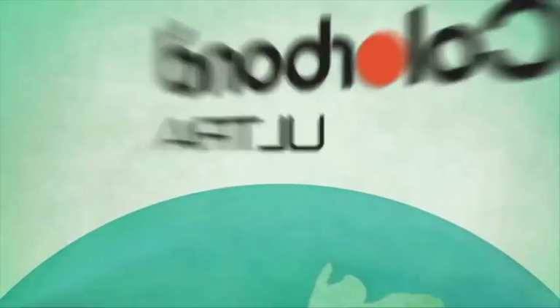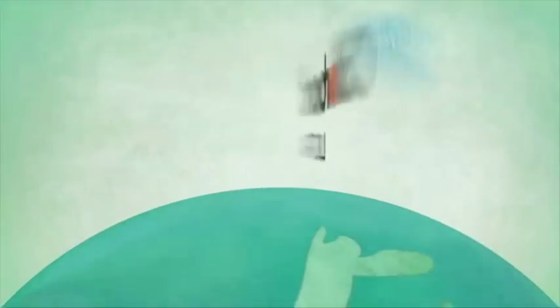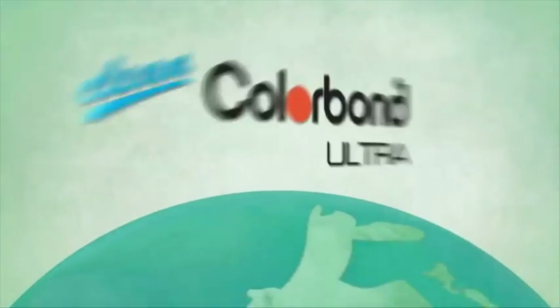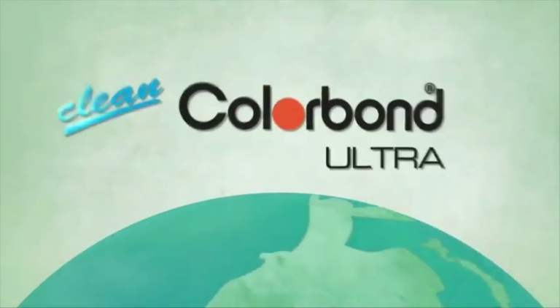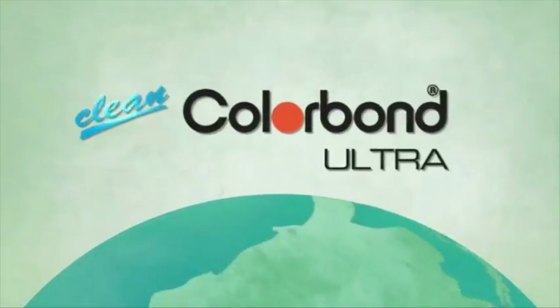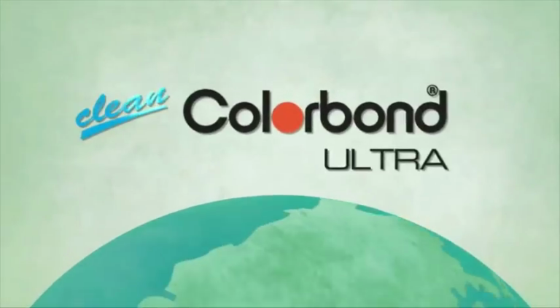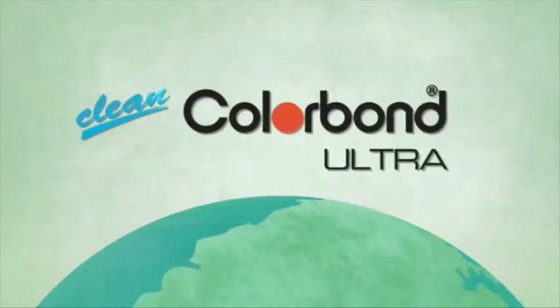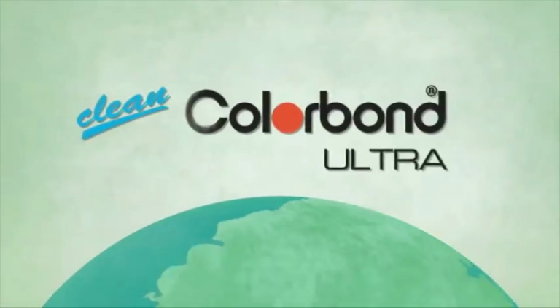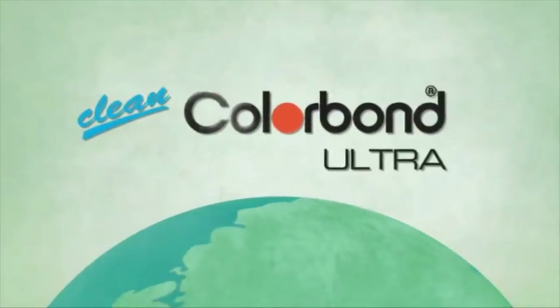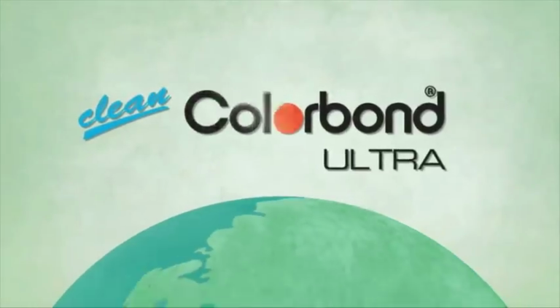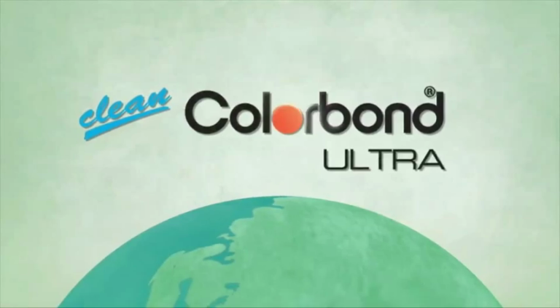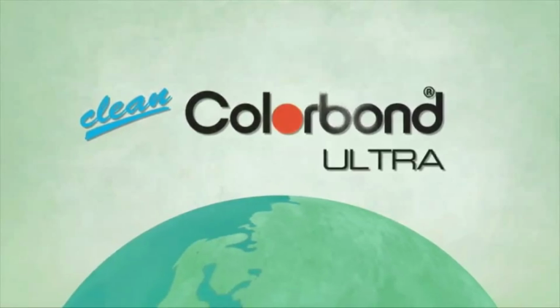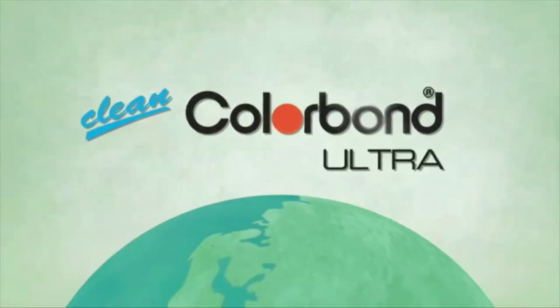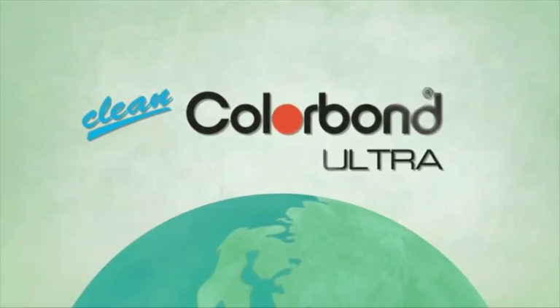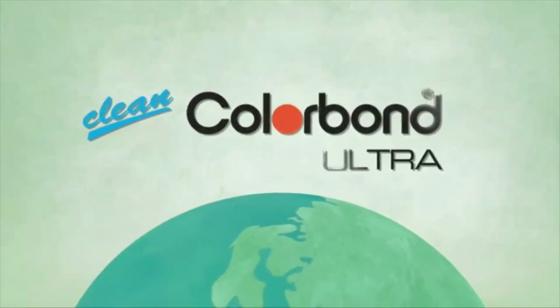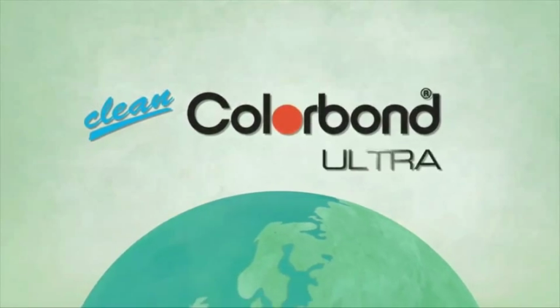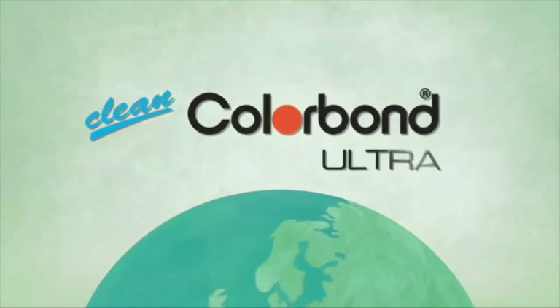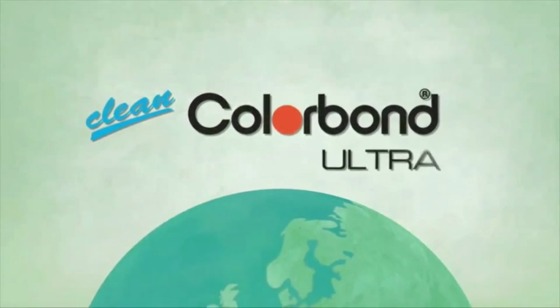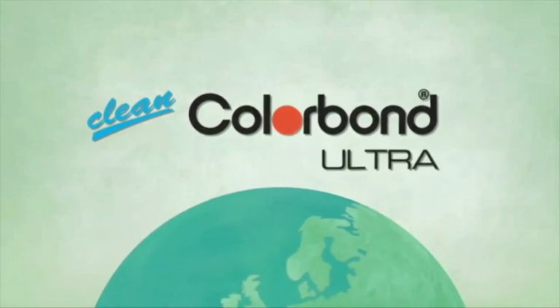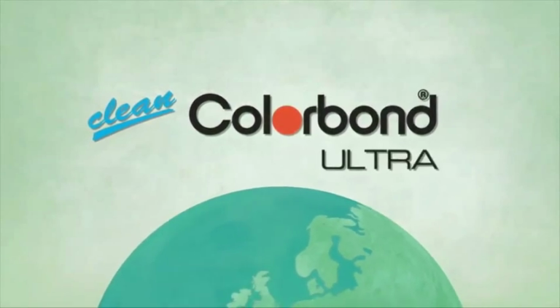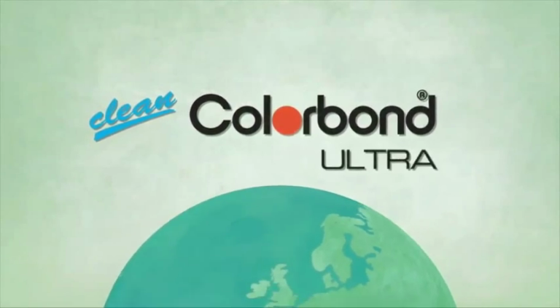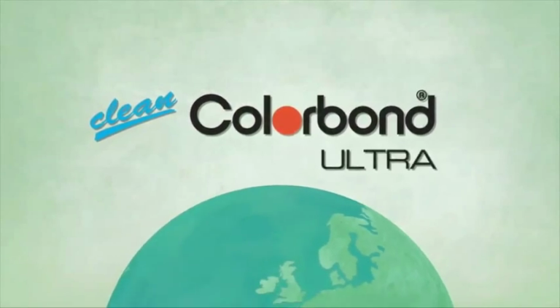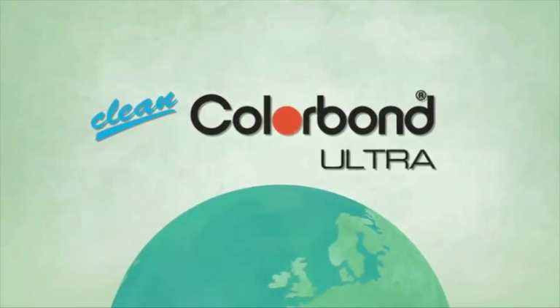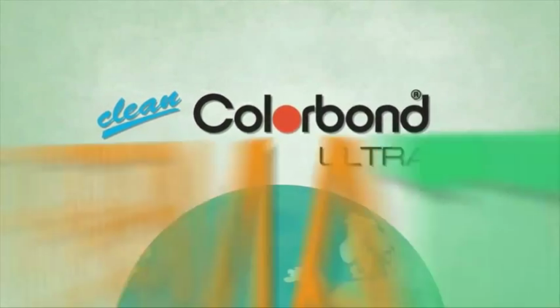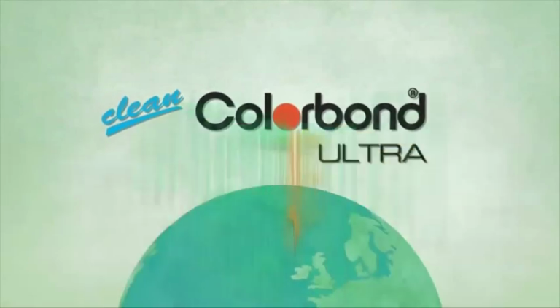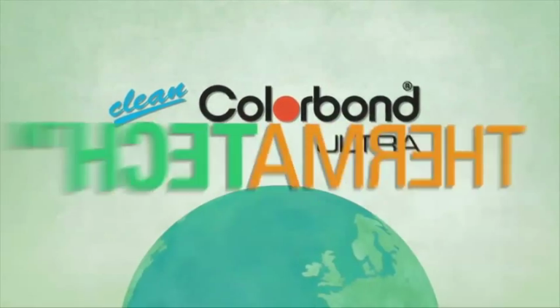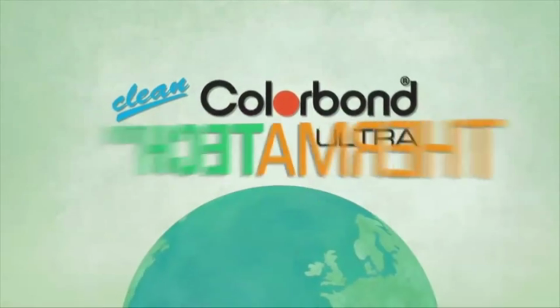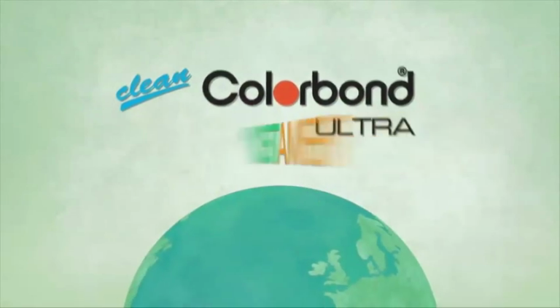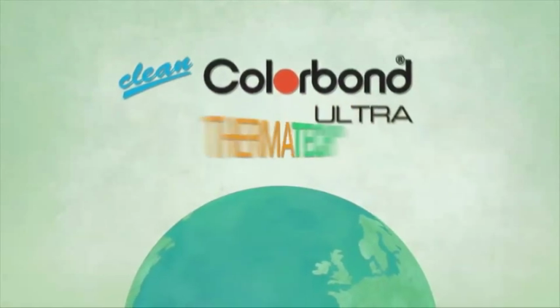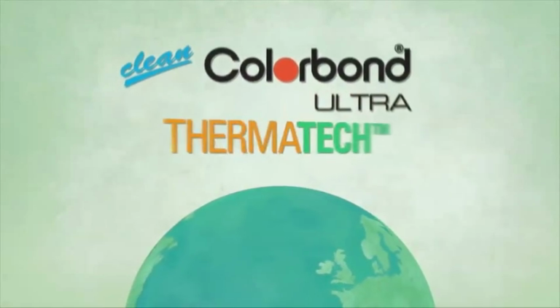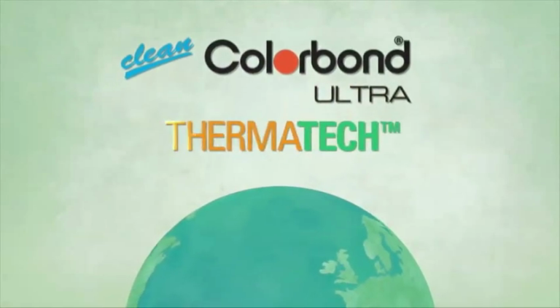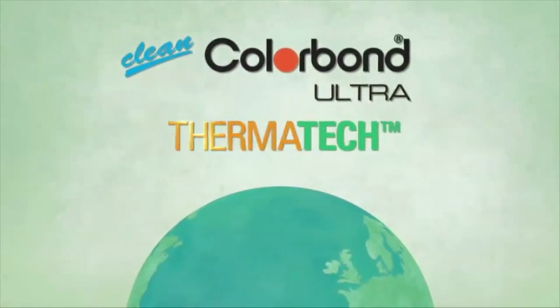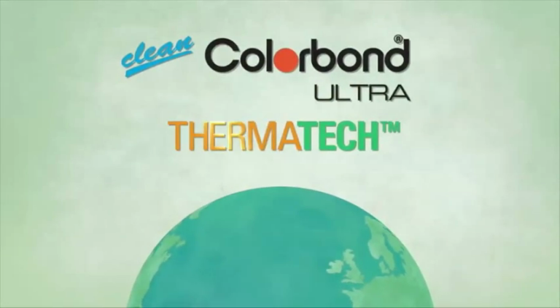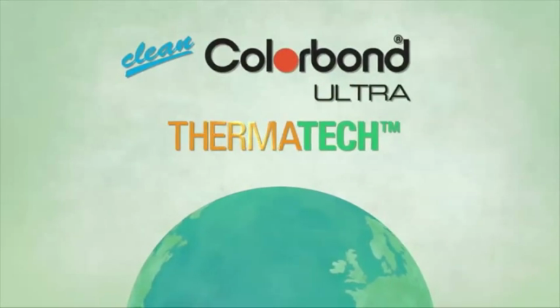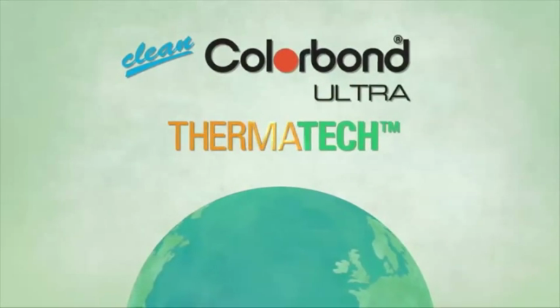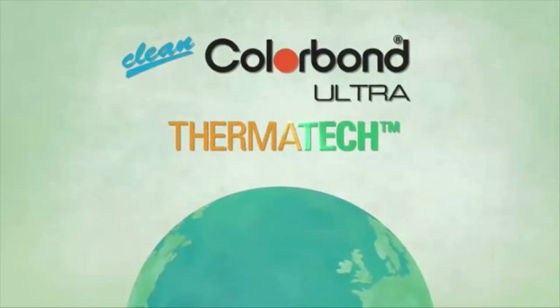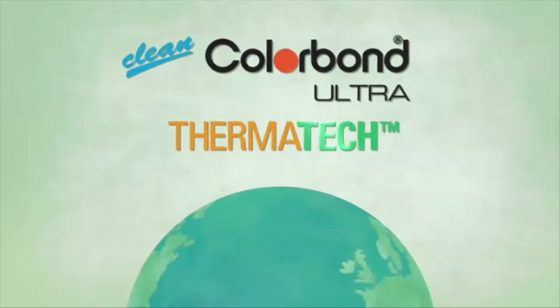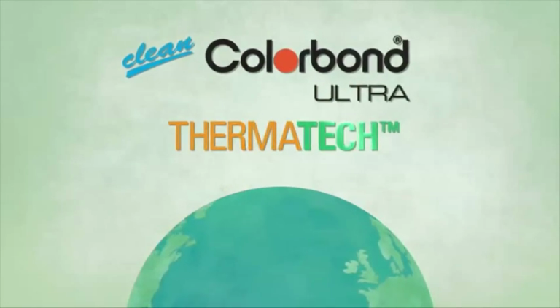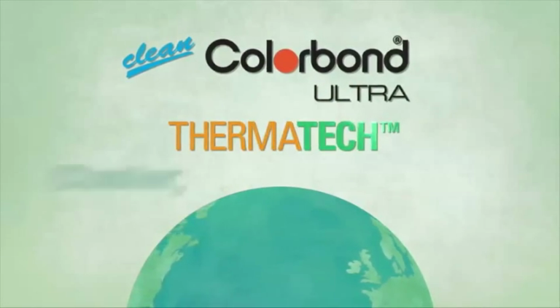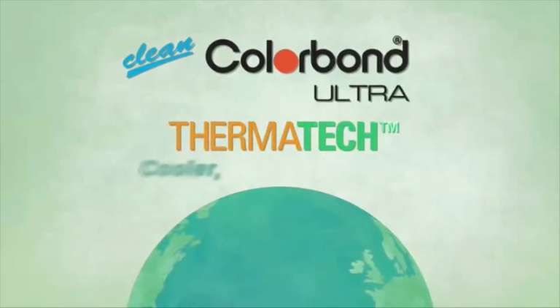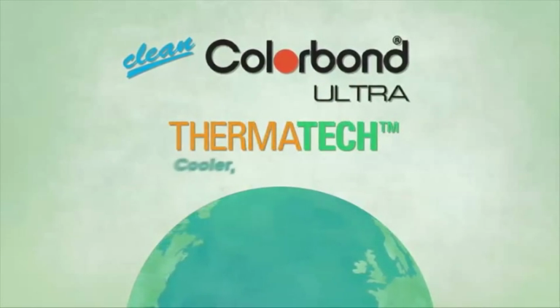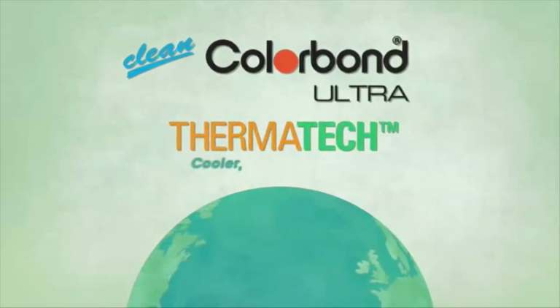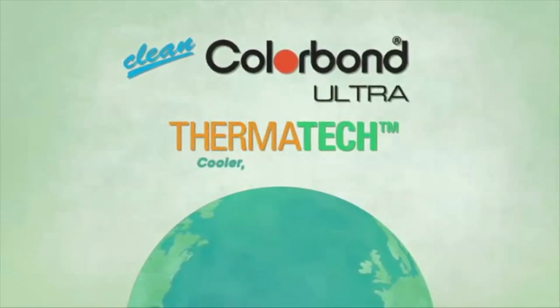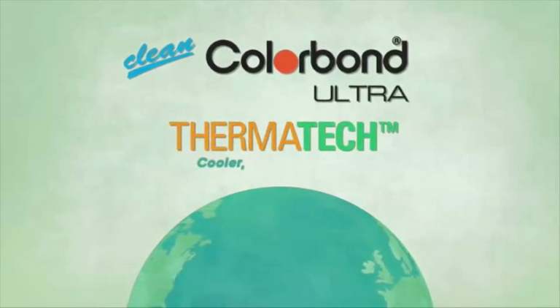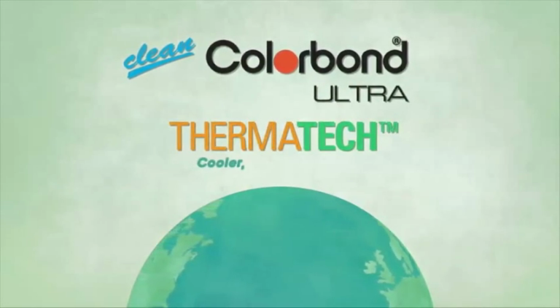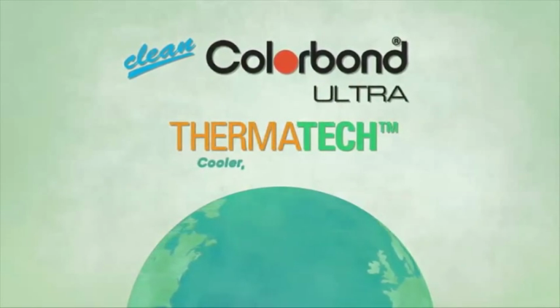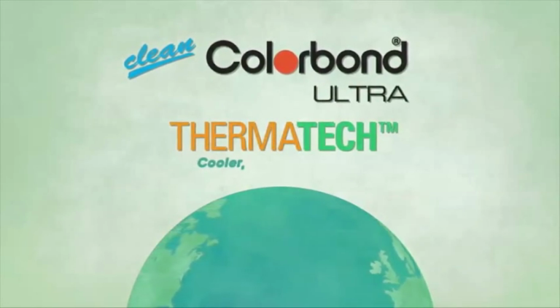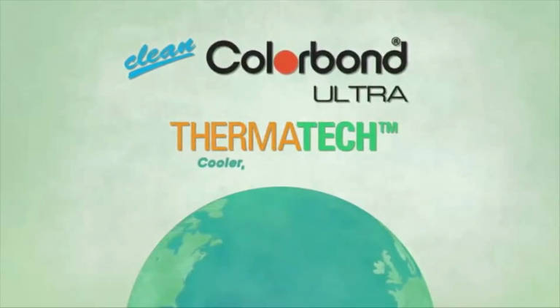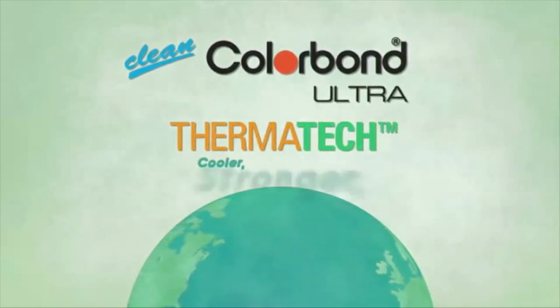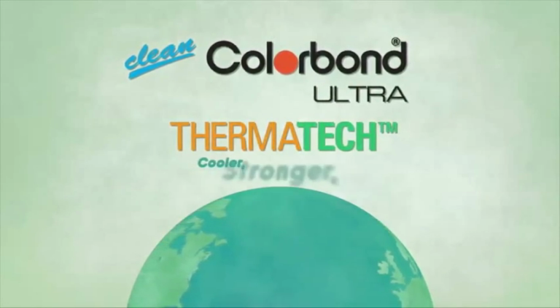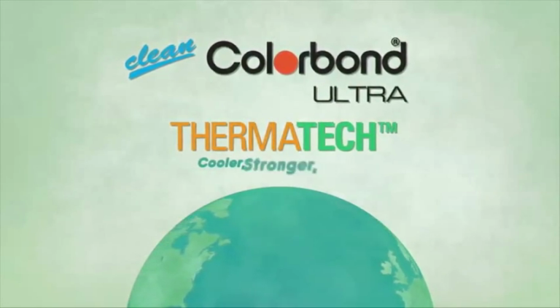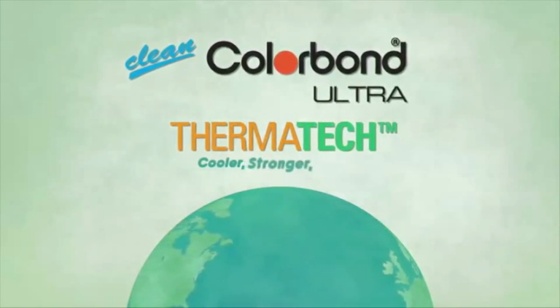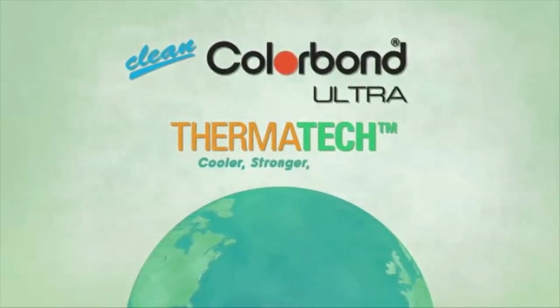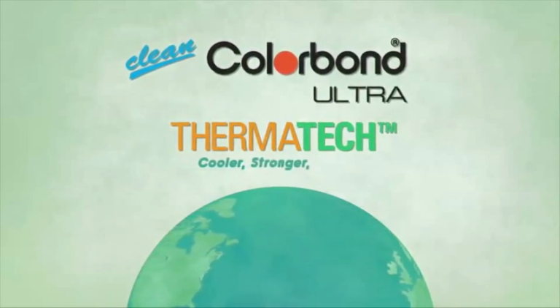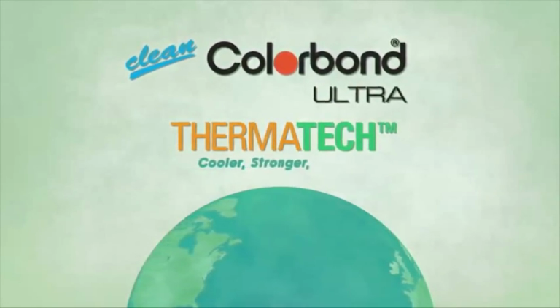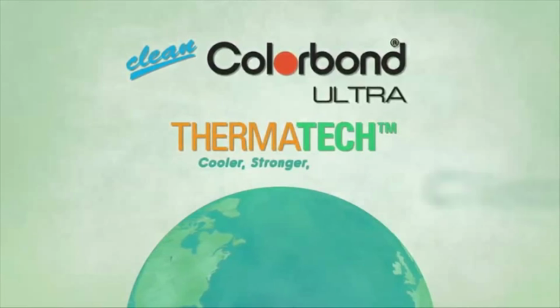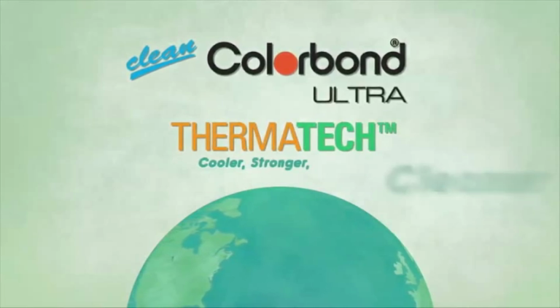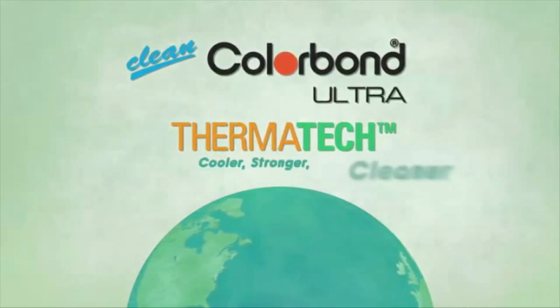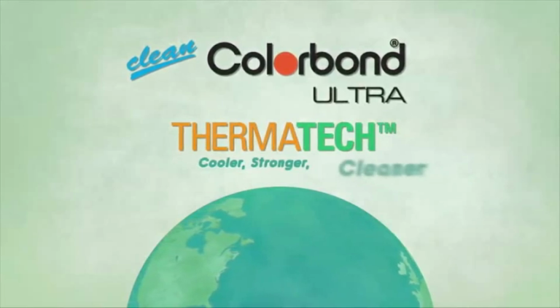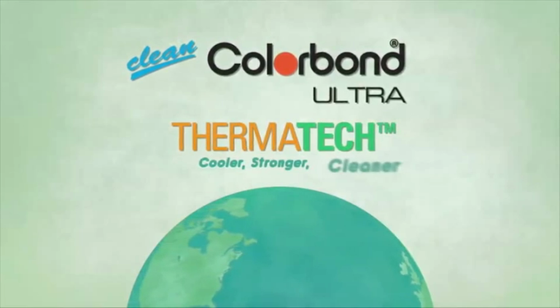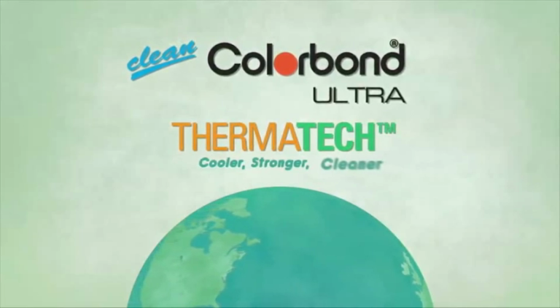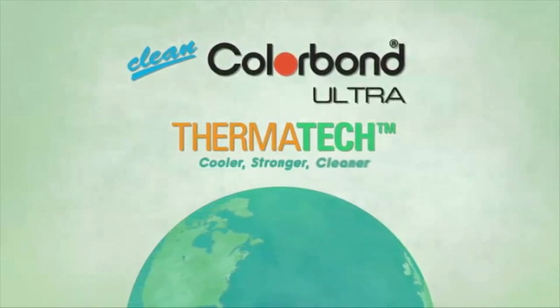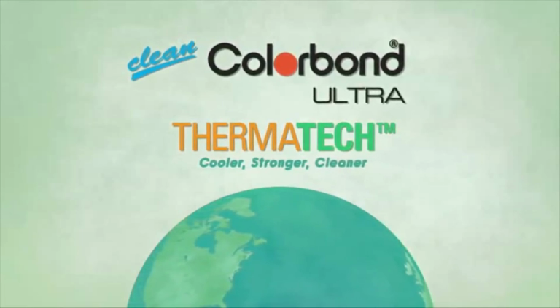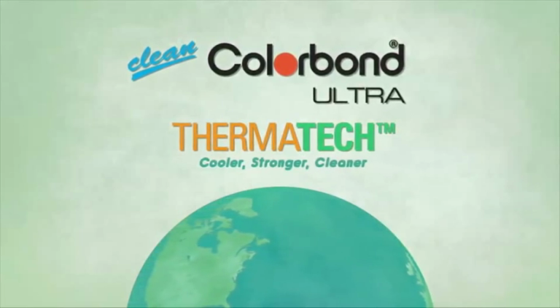Clean Colourbond Ultra Steel with Thermatec technology. Cooler. Stronger. Cleaner.